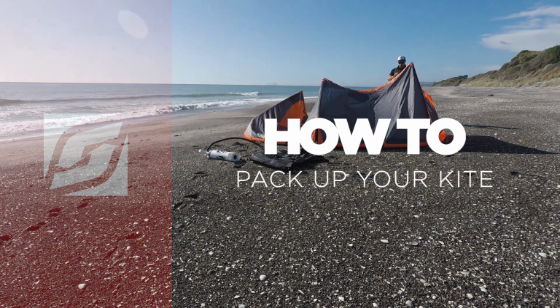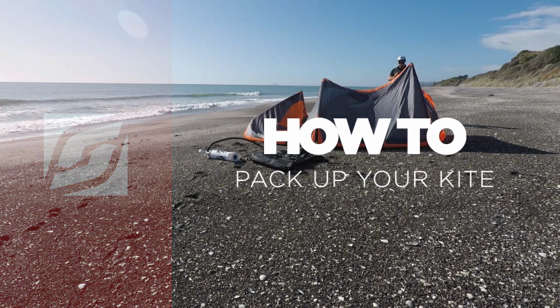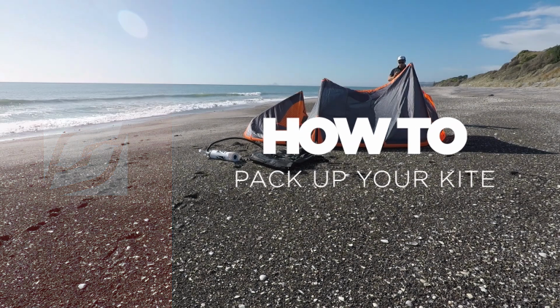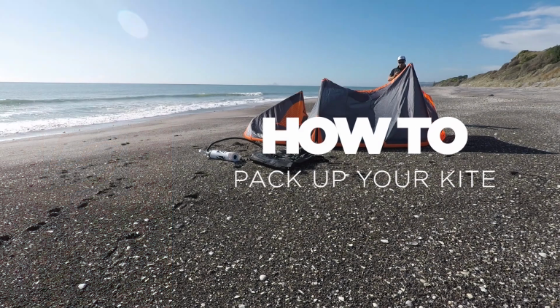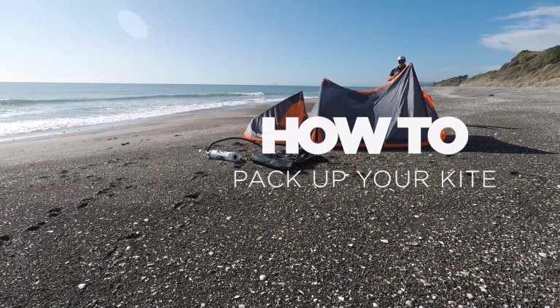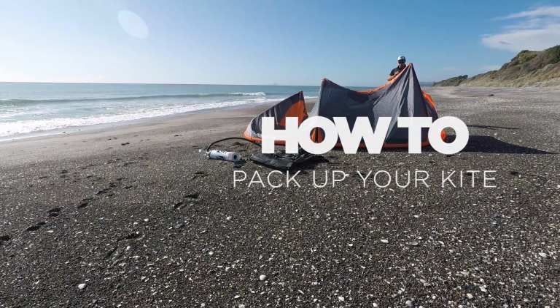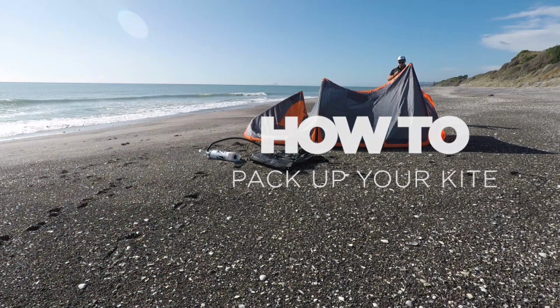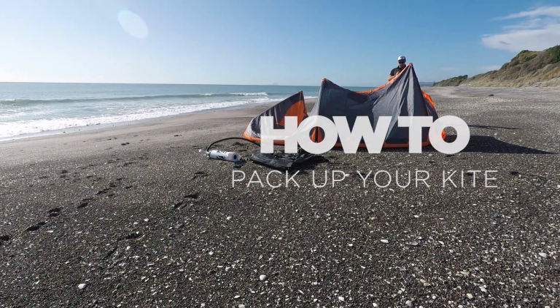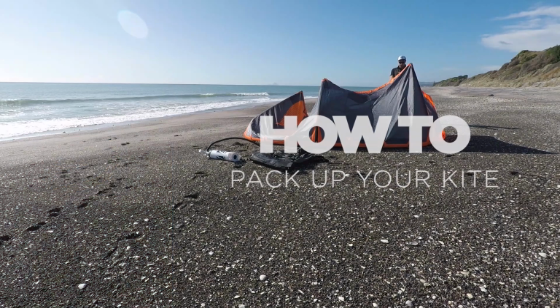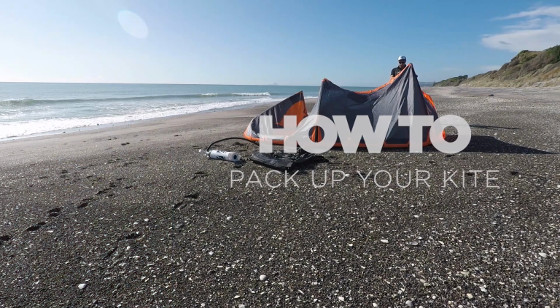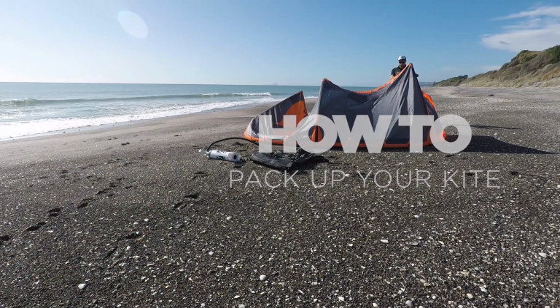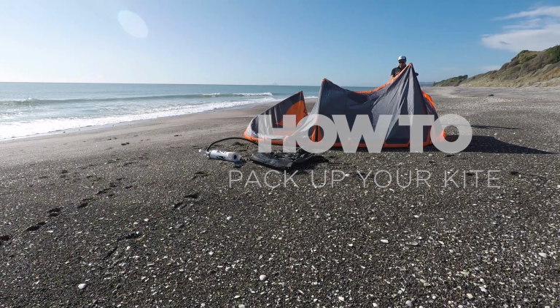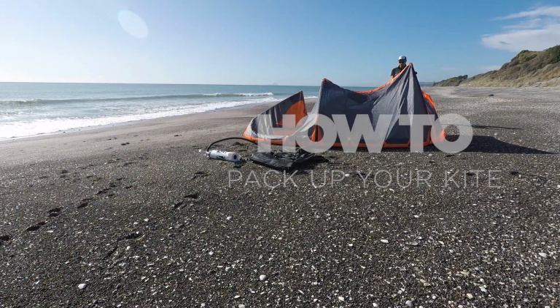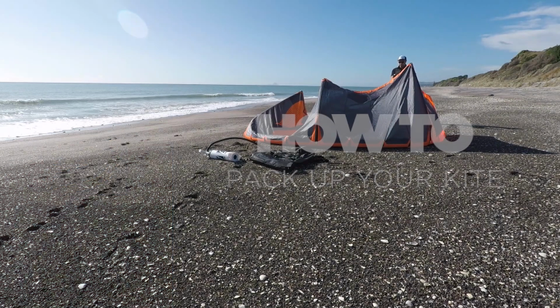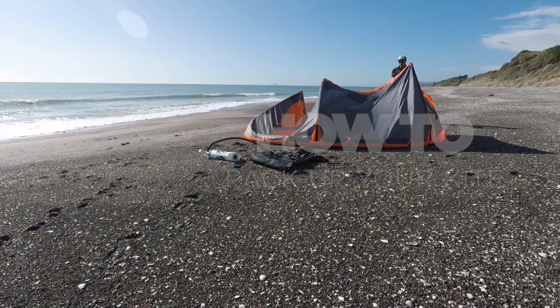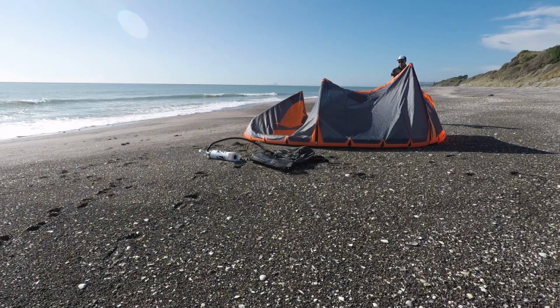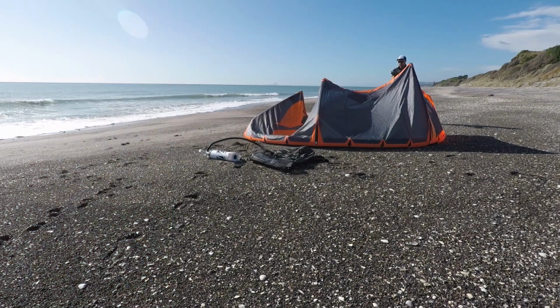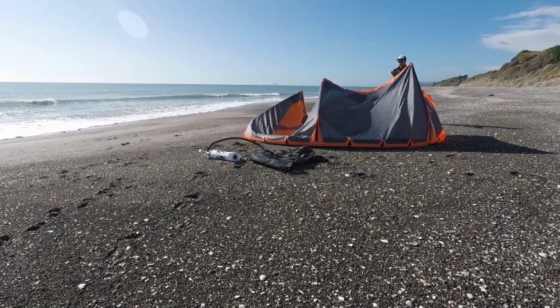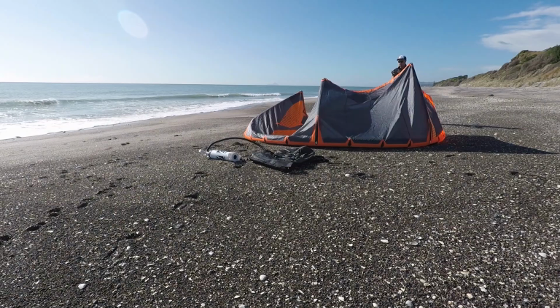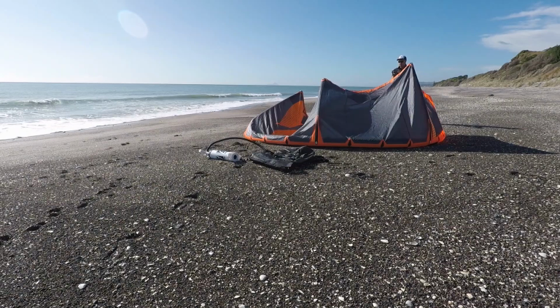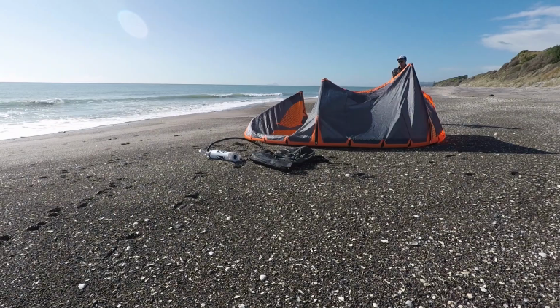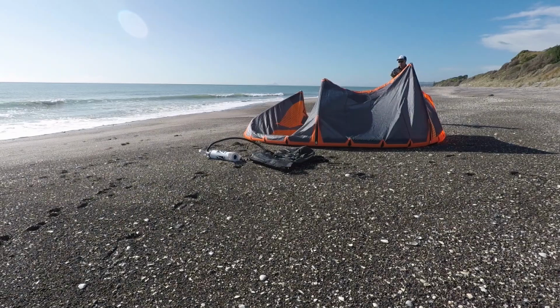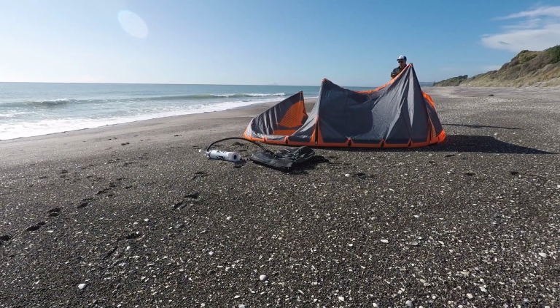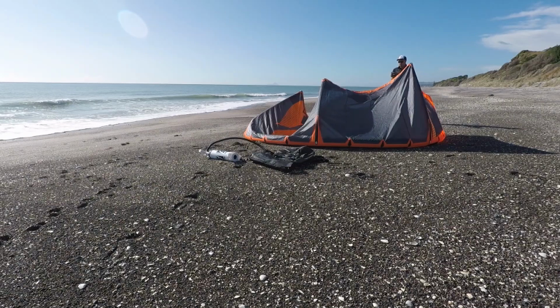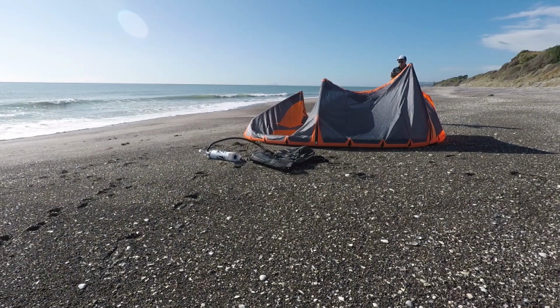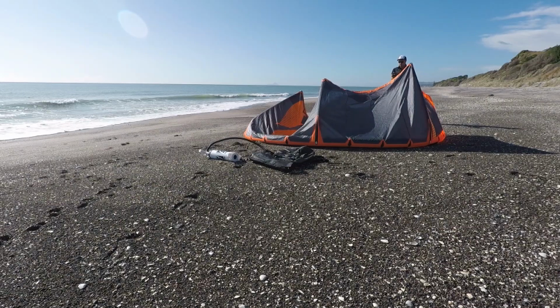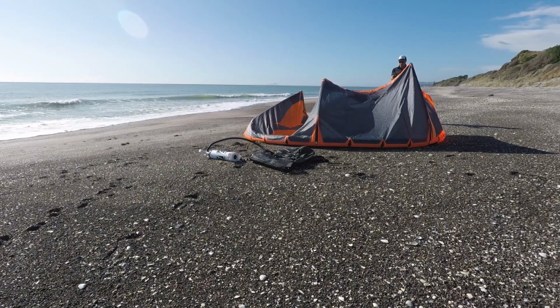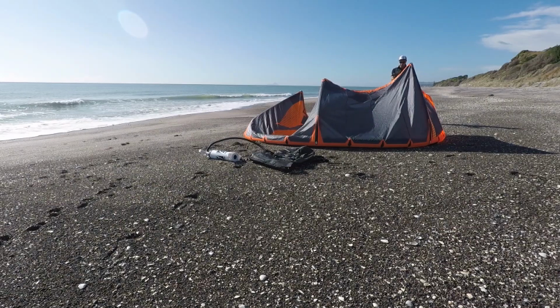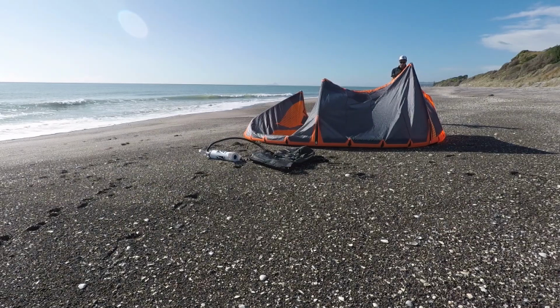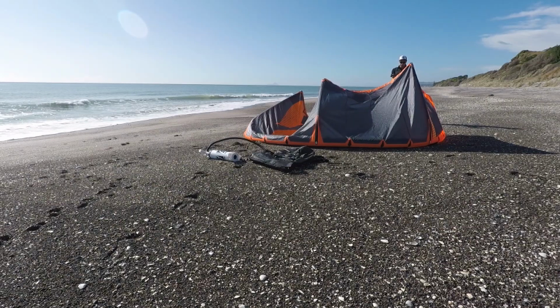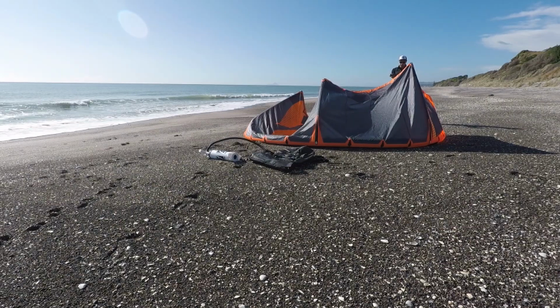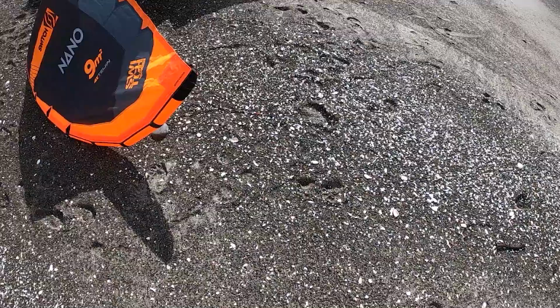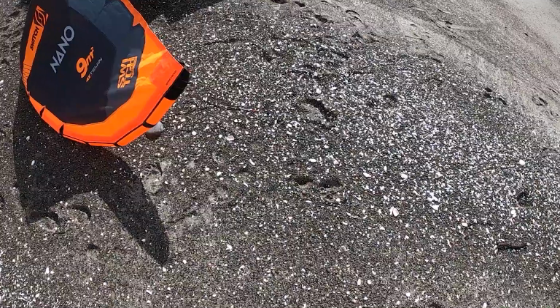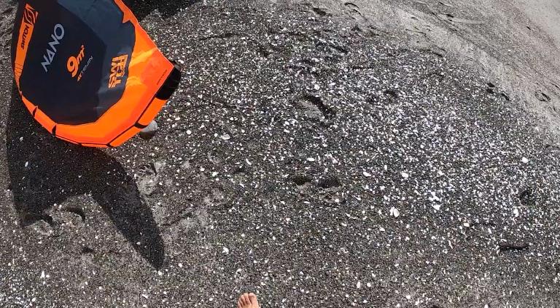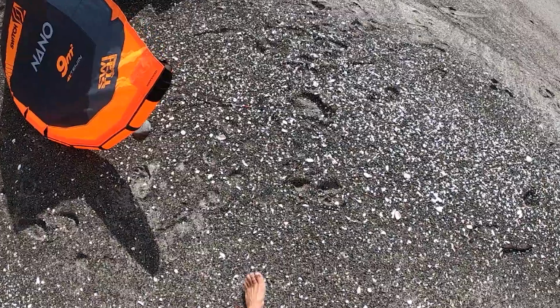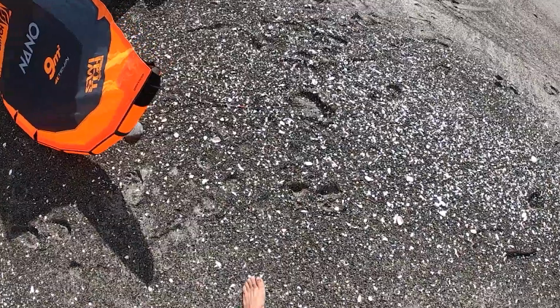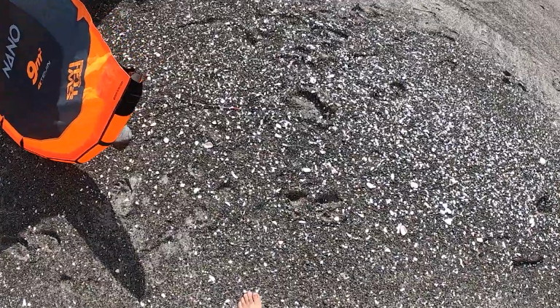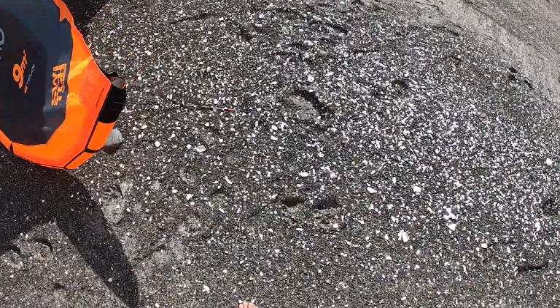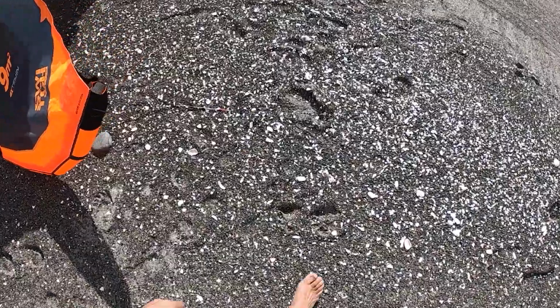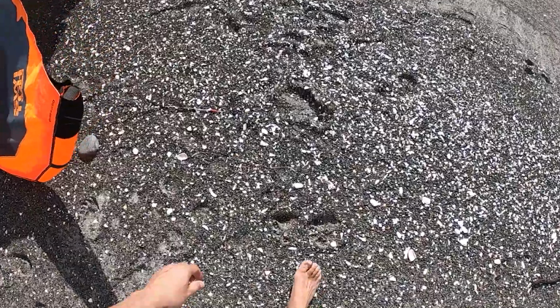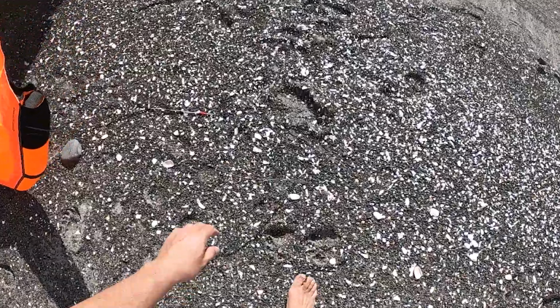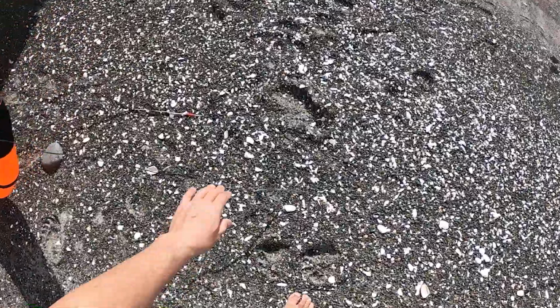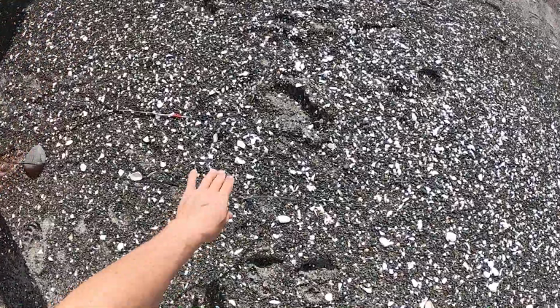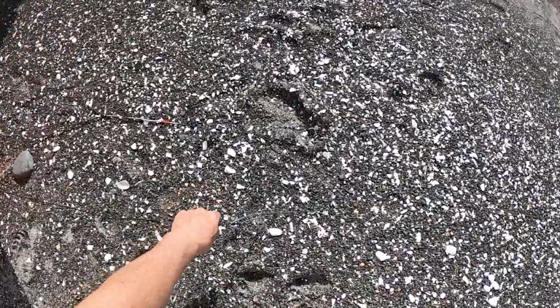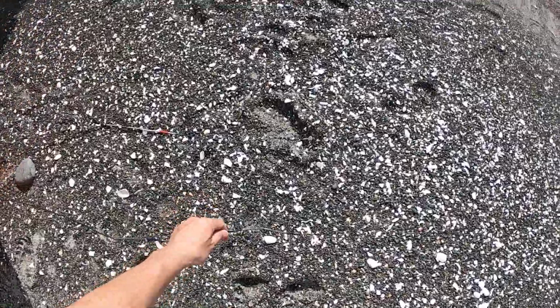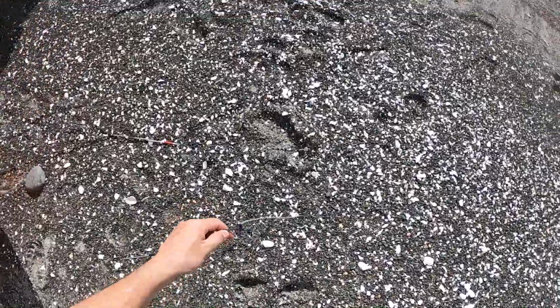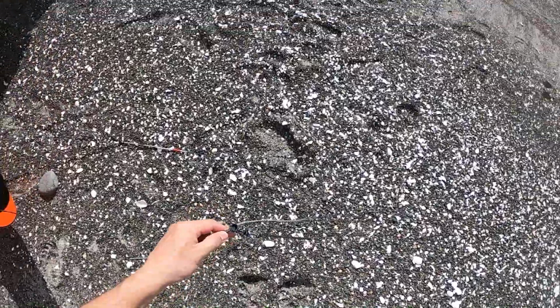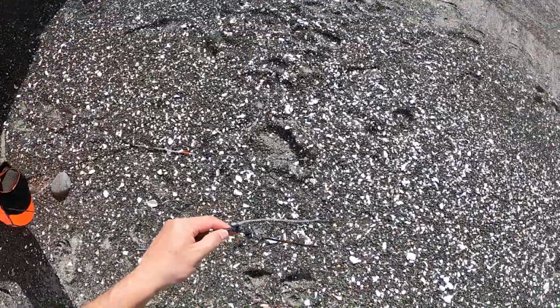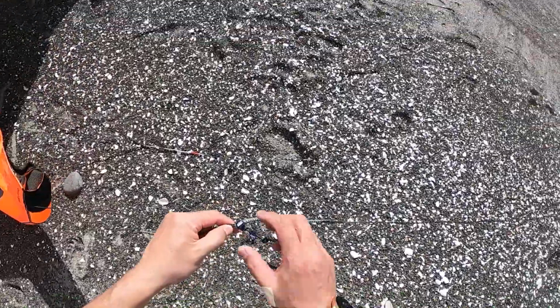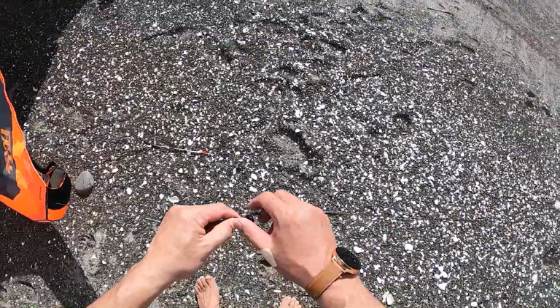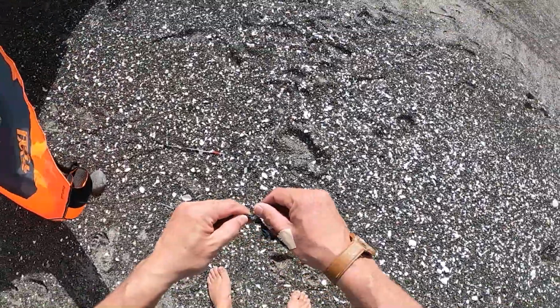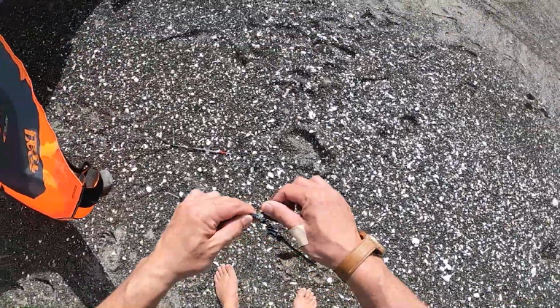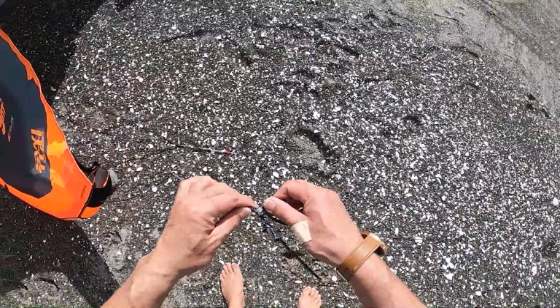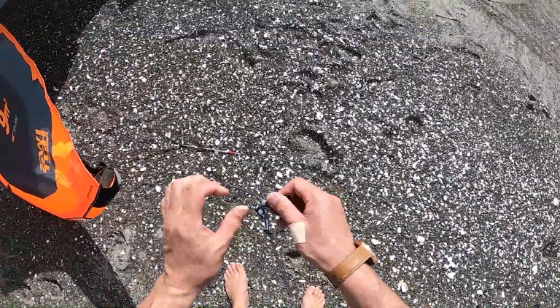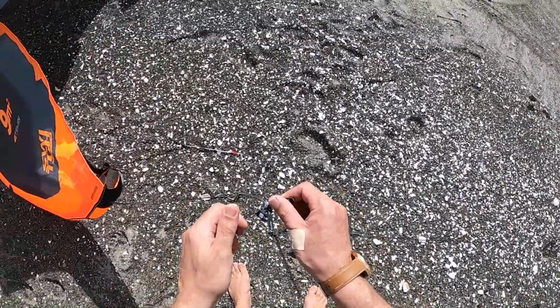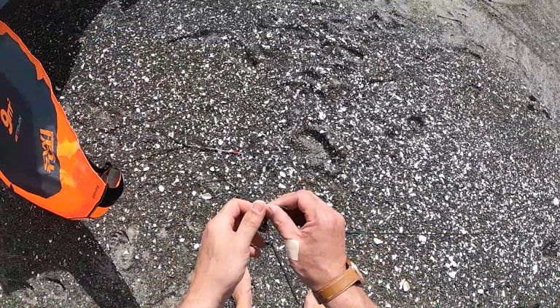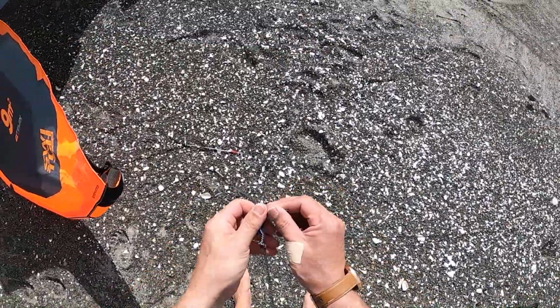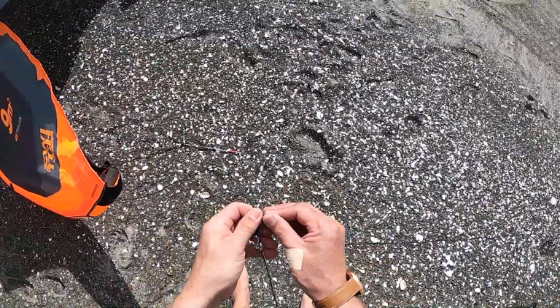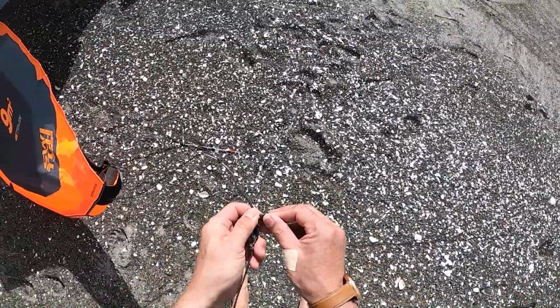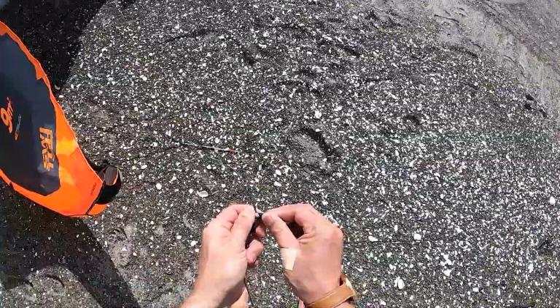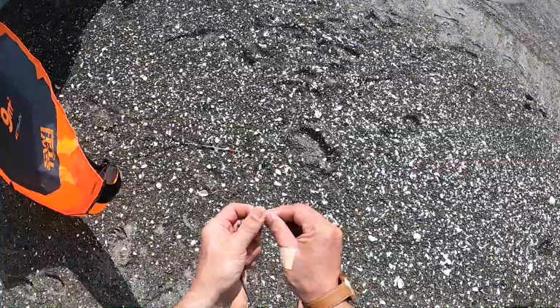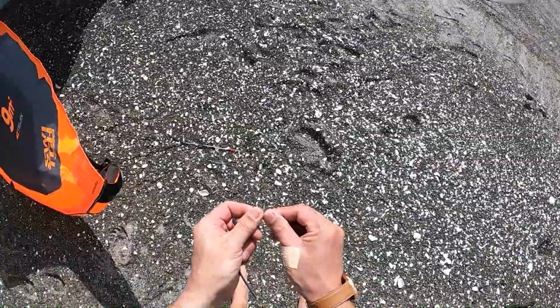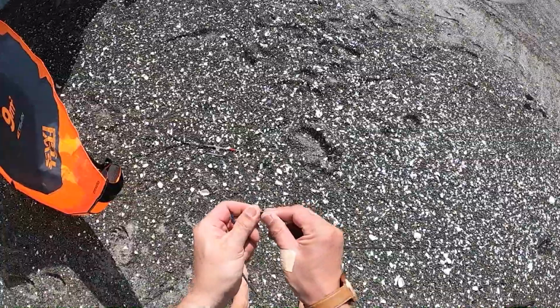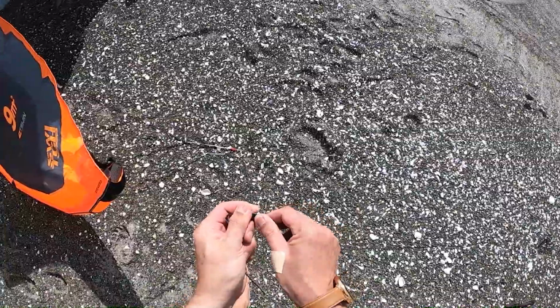Let your kite dry out. Disconnect the bar from the kite by undoing the bar pigtails.